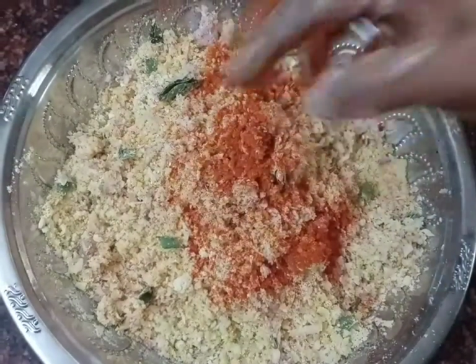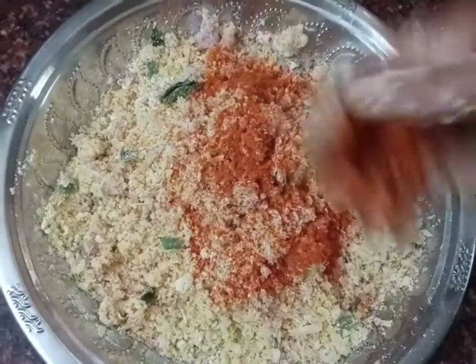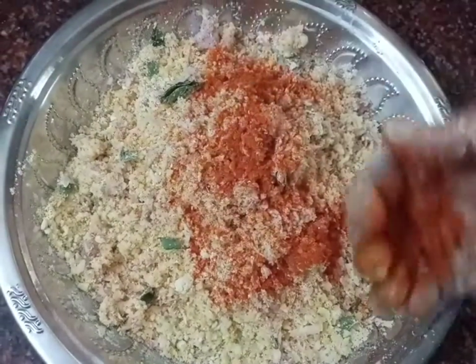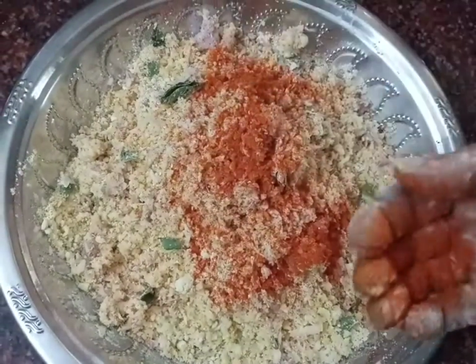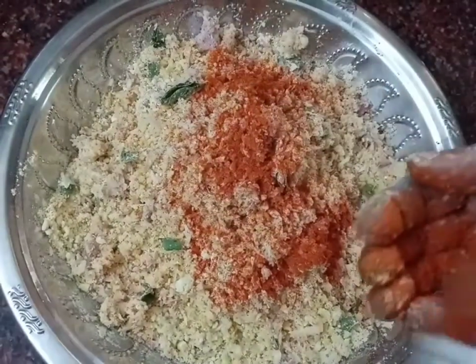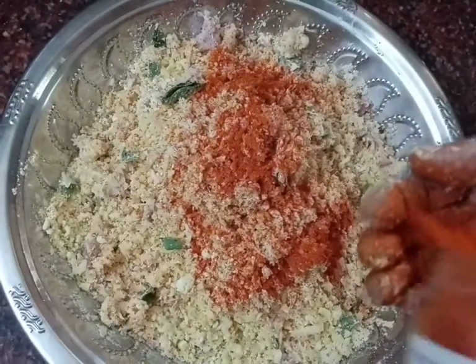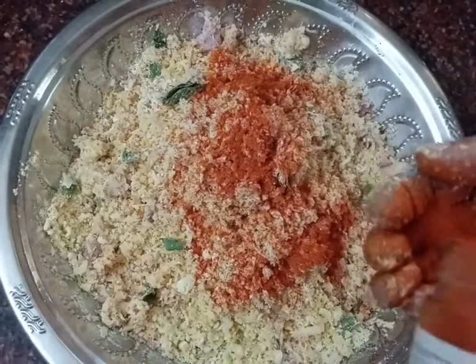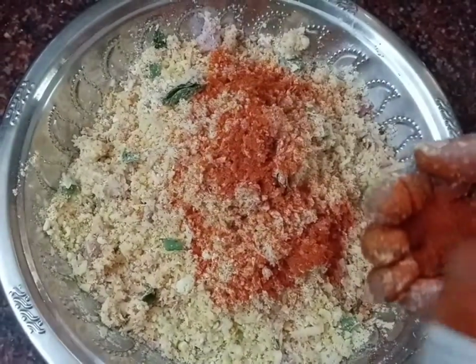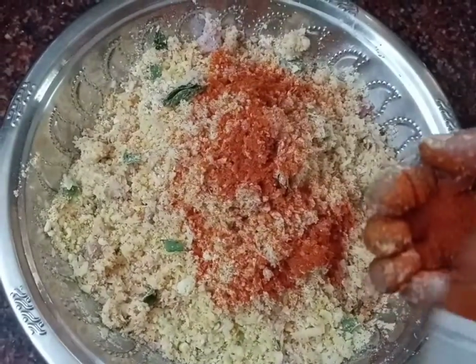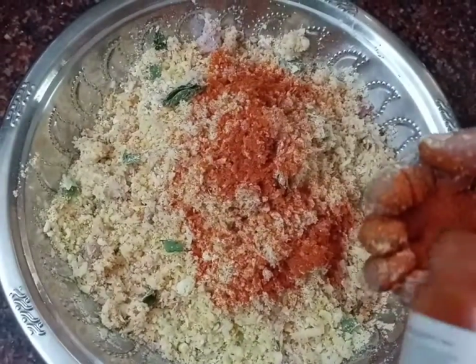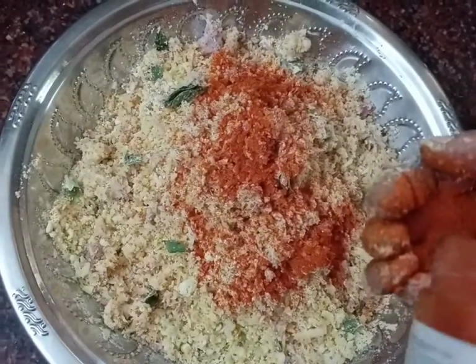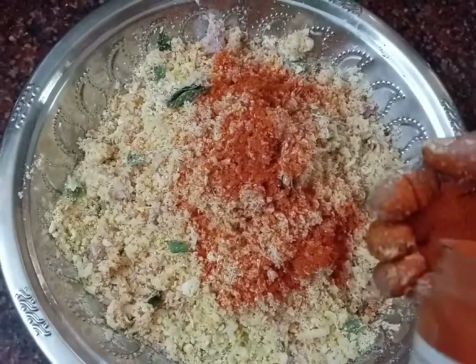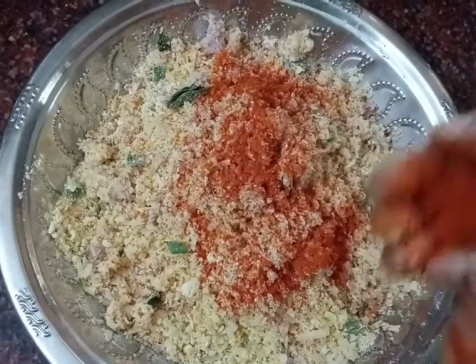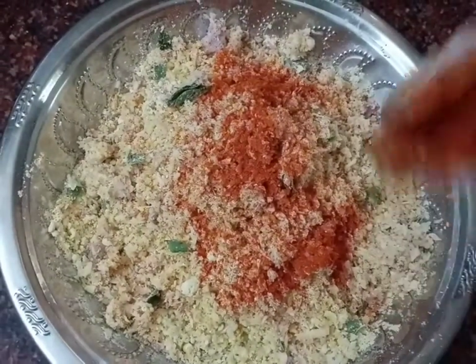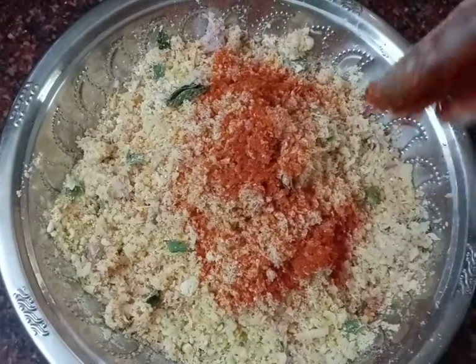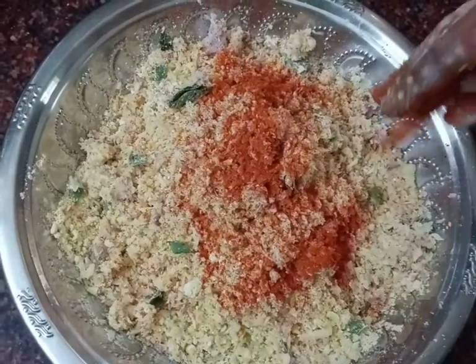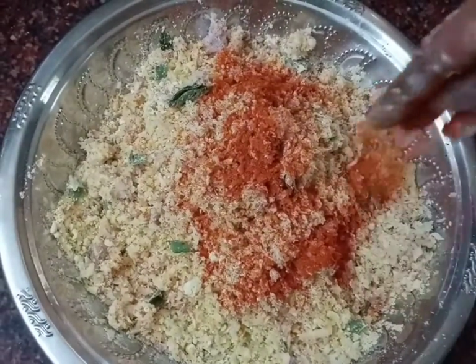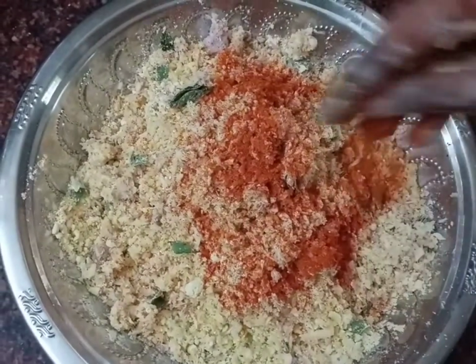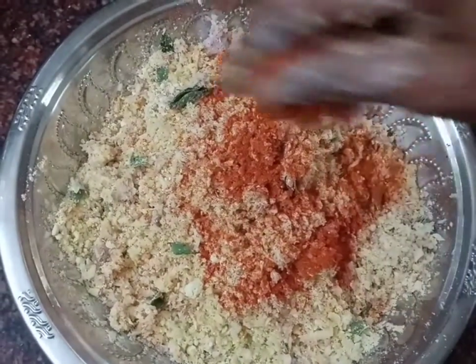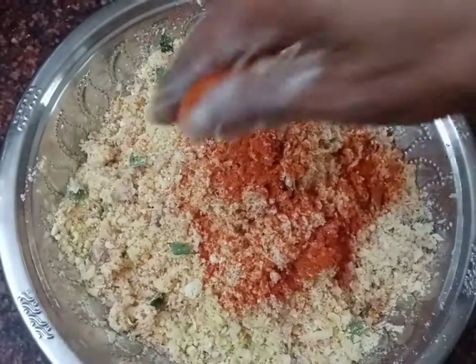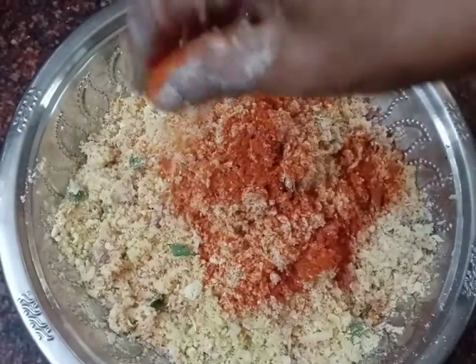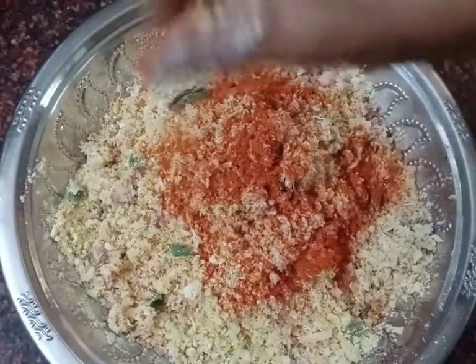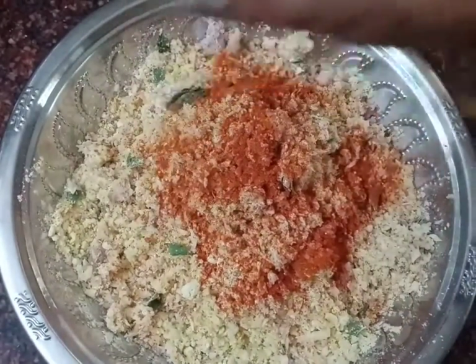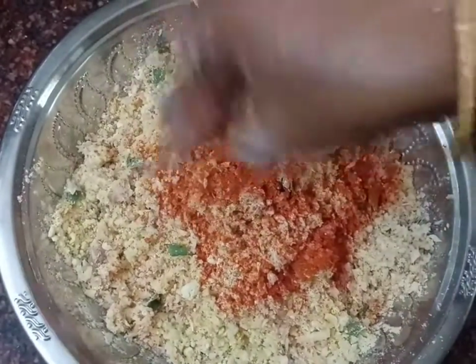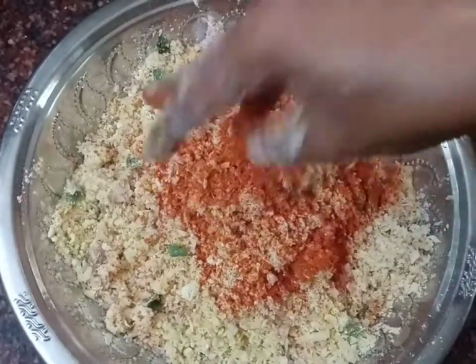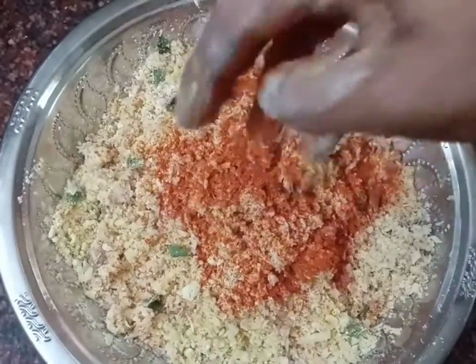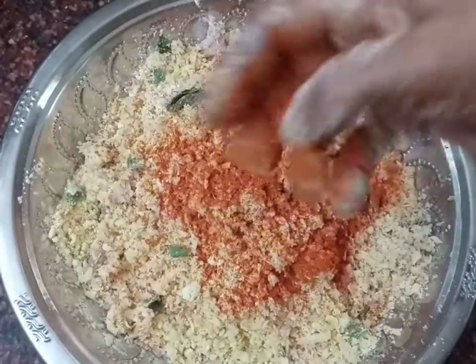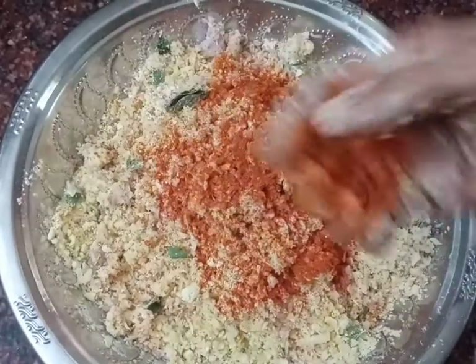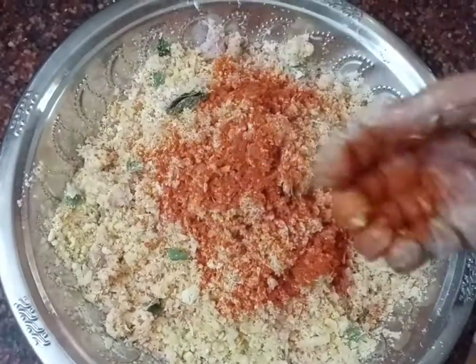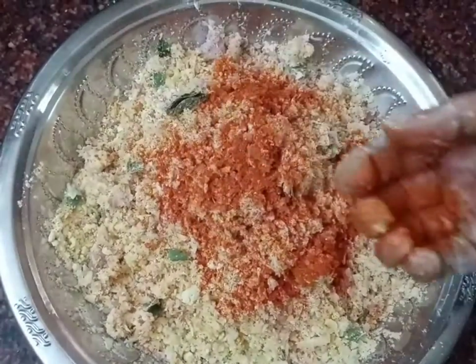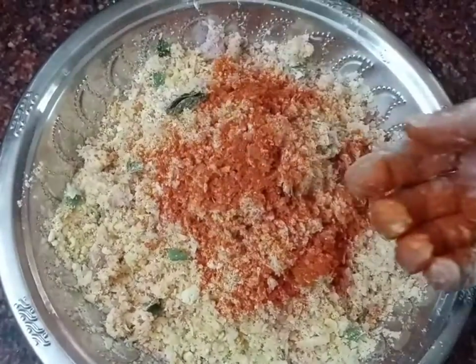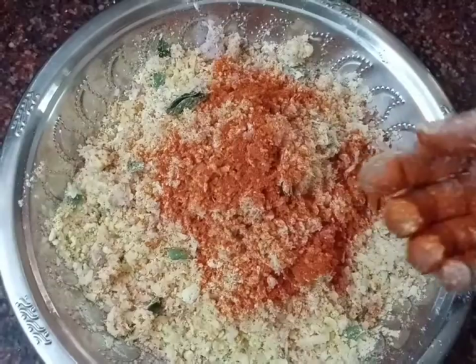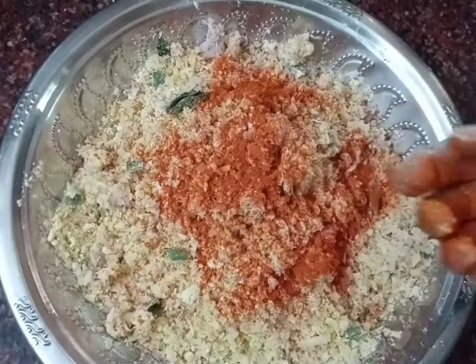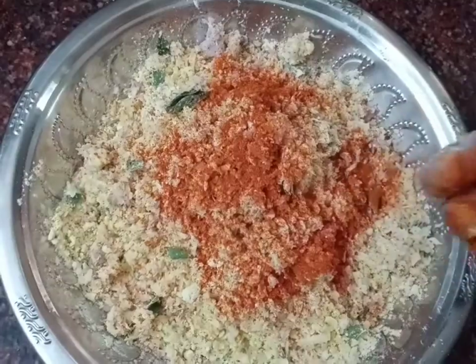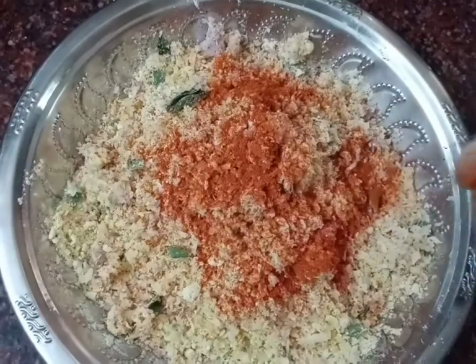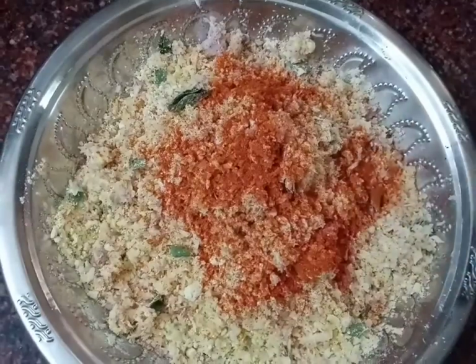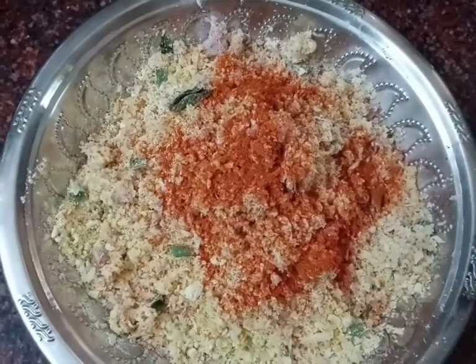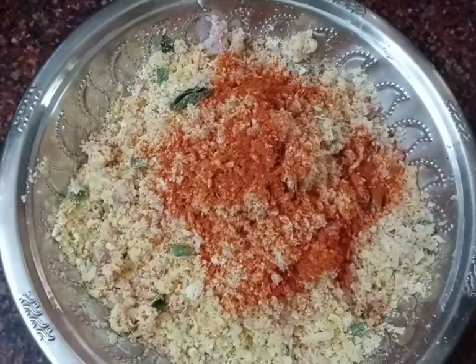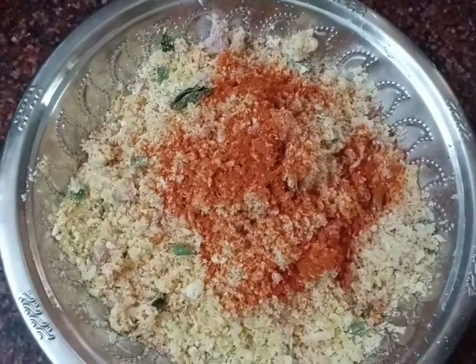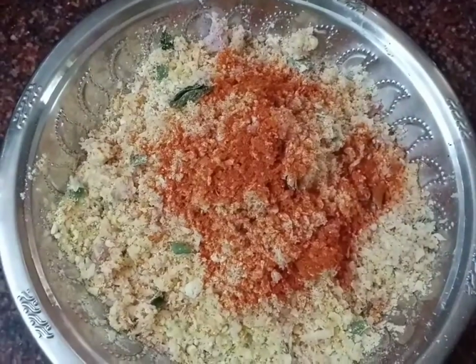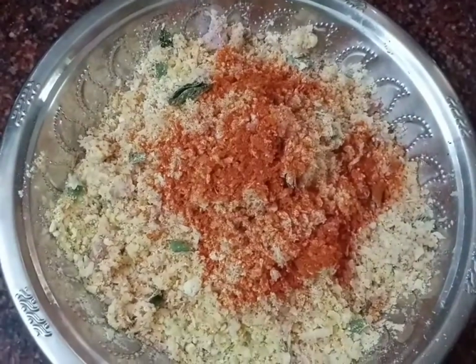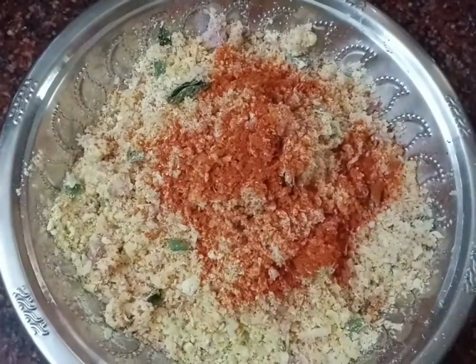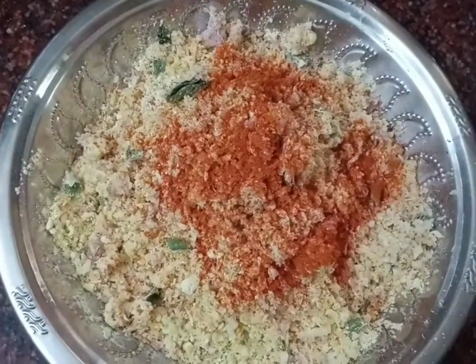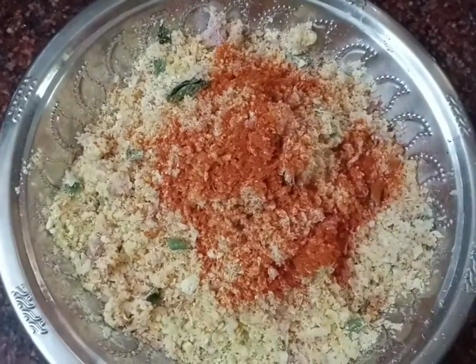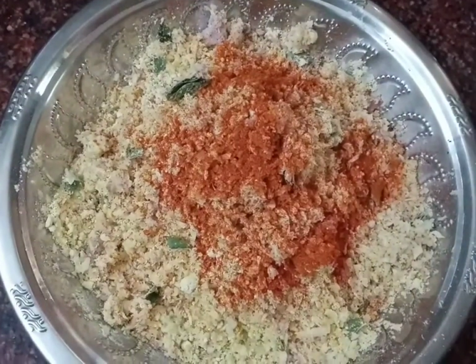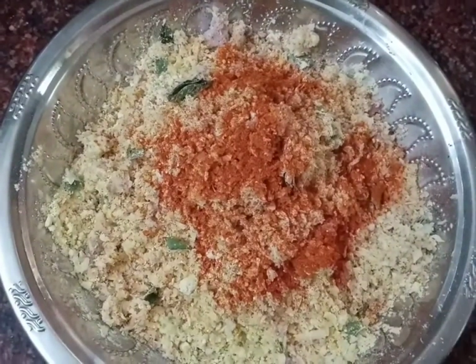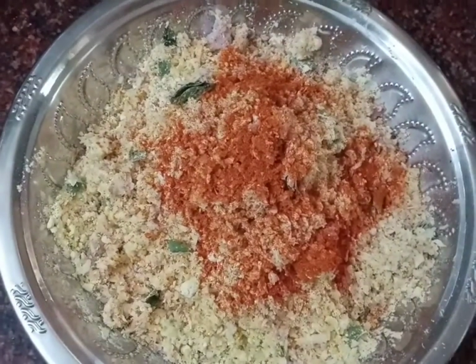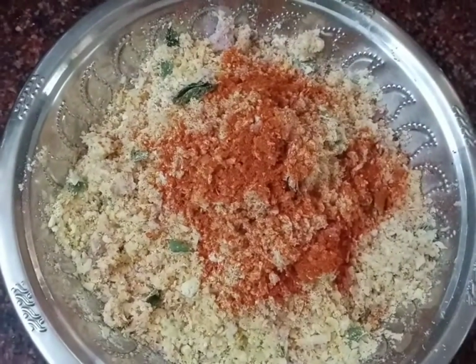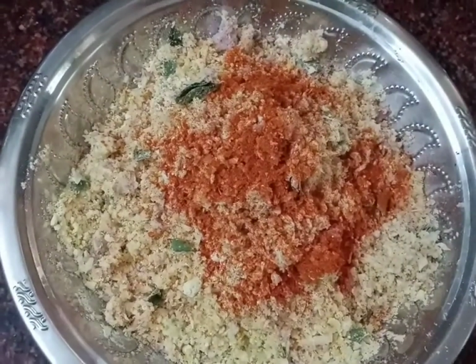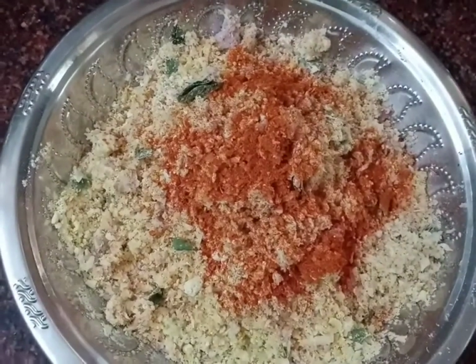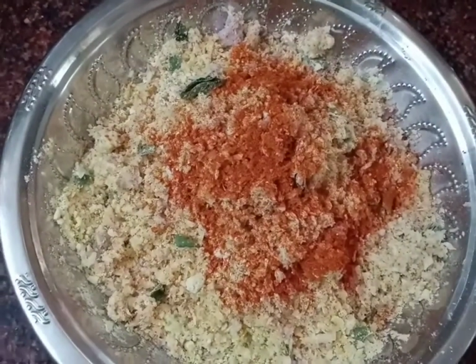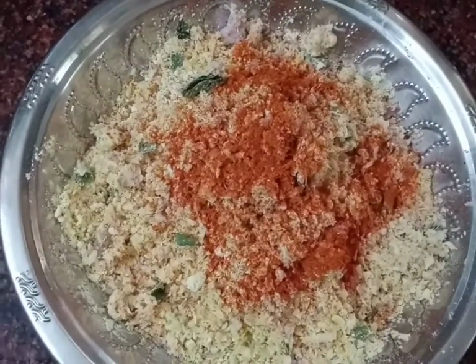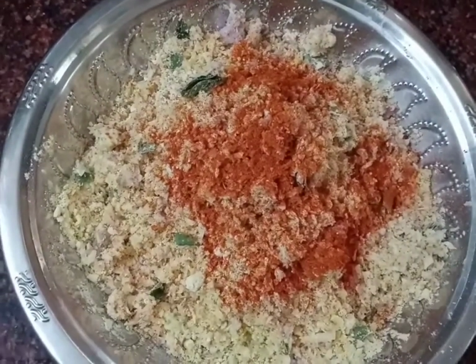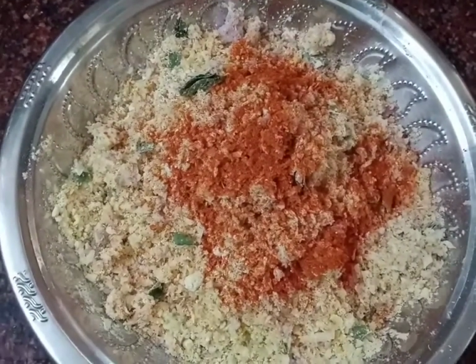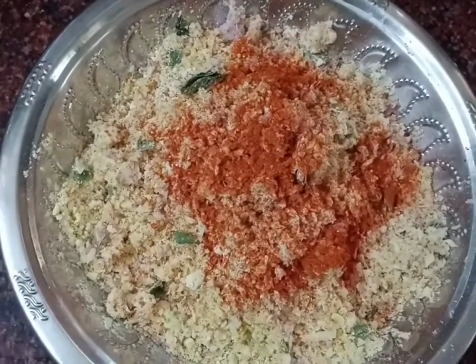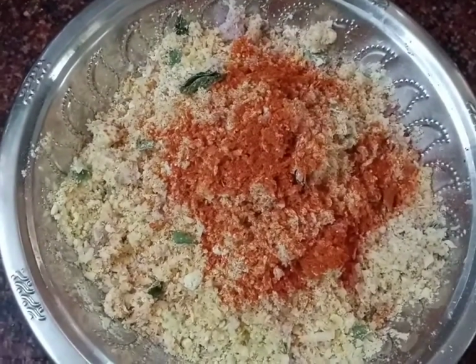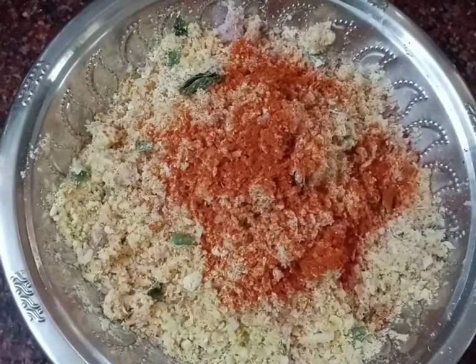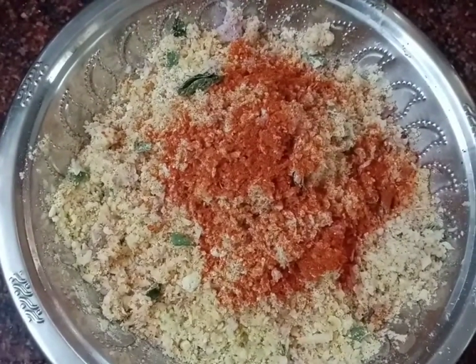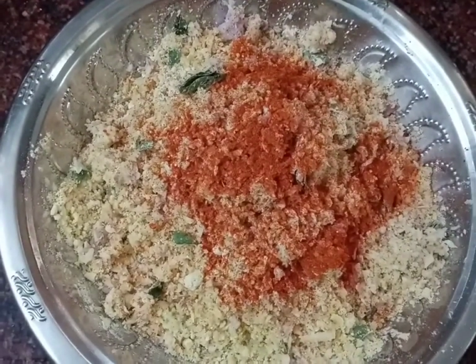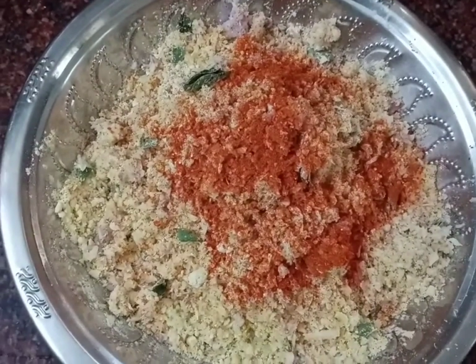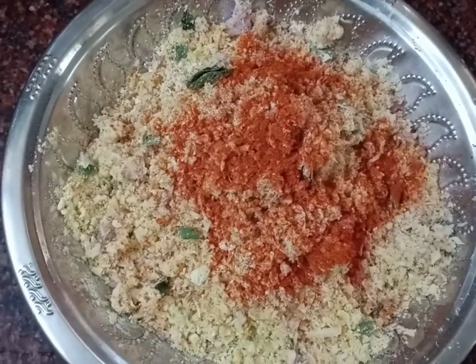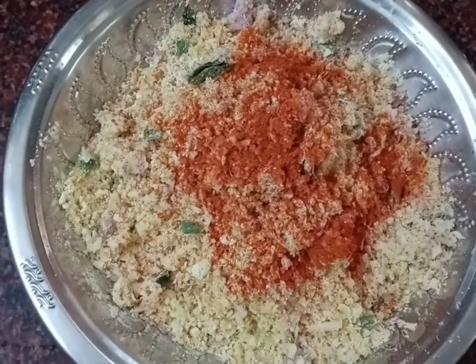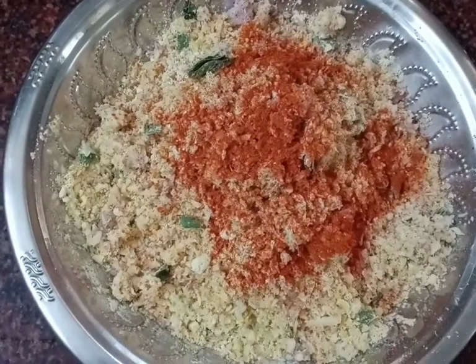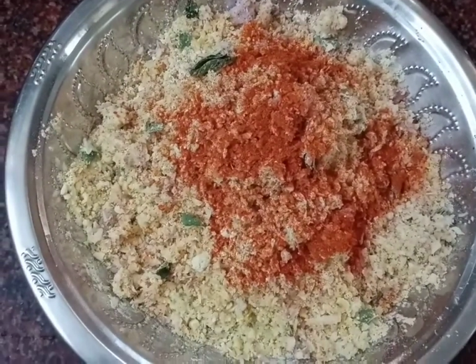If you have kids, you can reduce the spice level. So, adjust accordingly for kids.